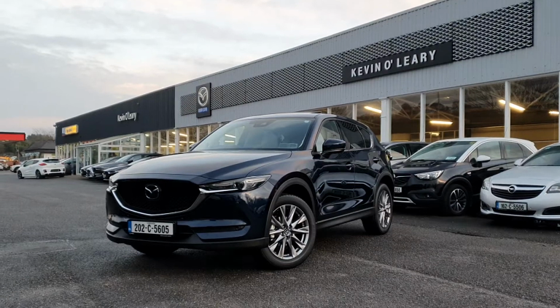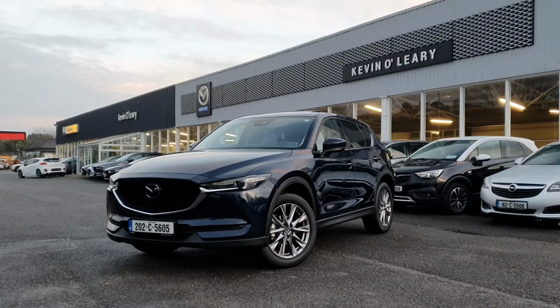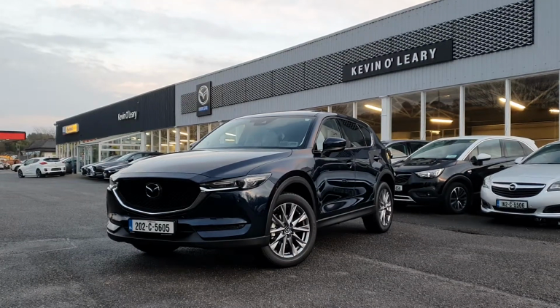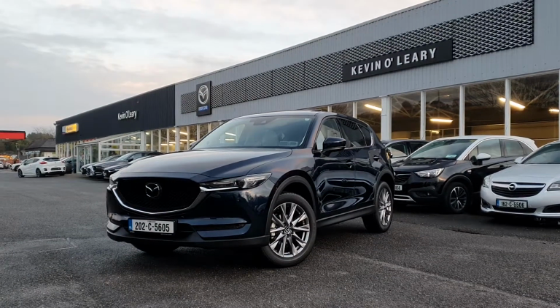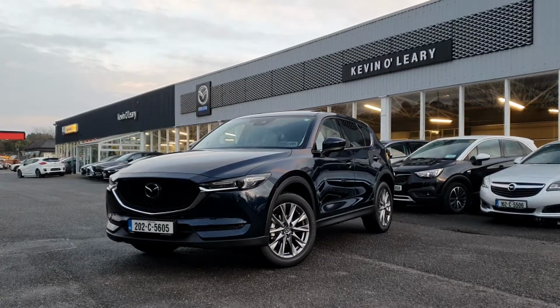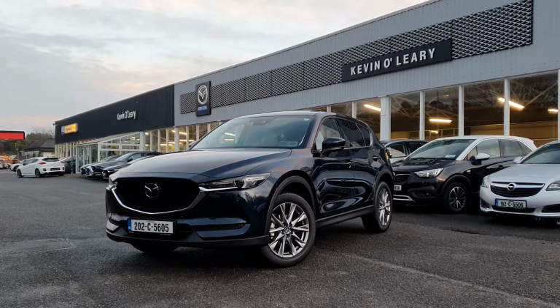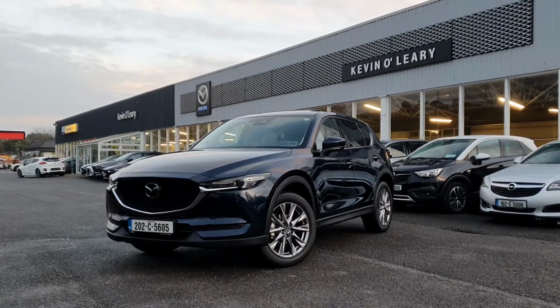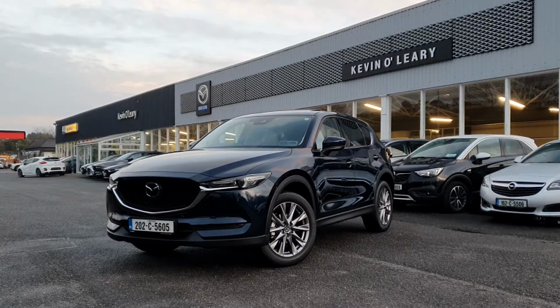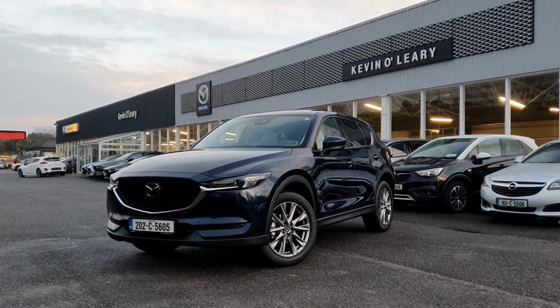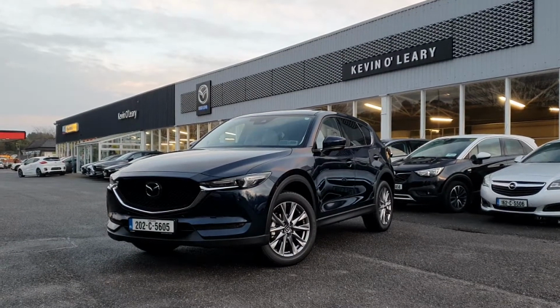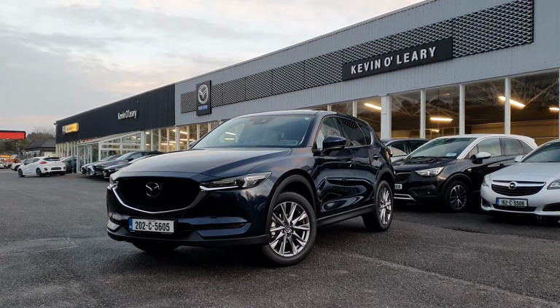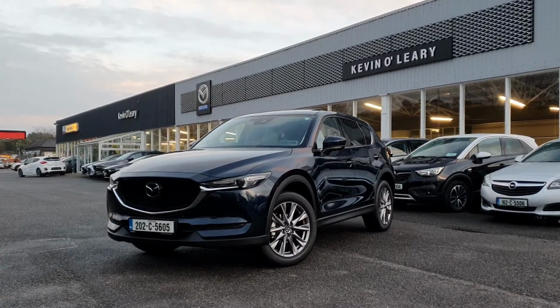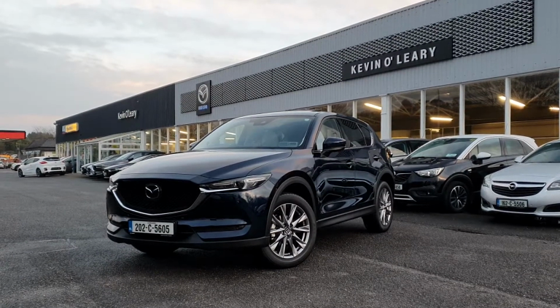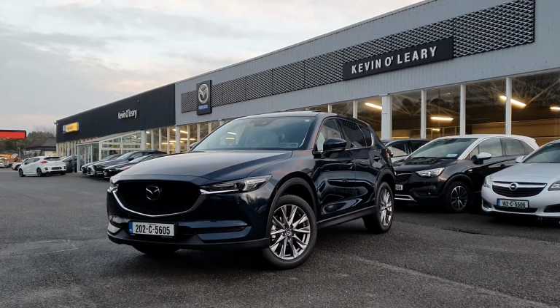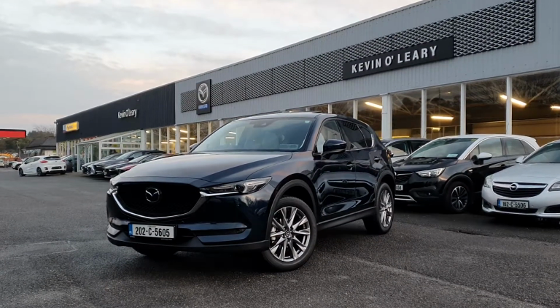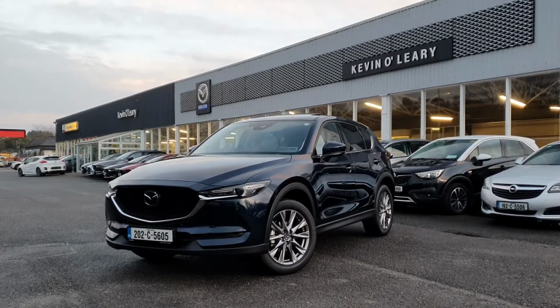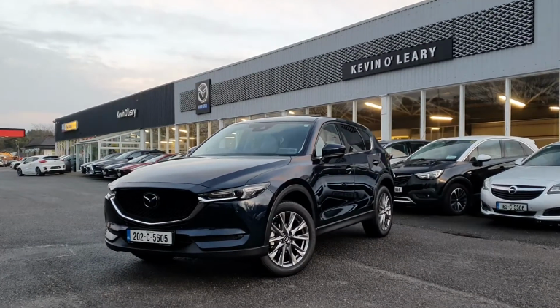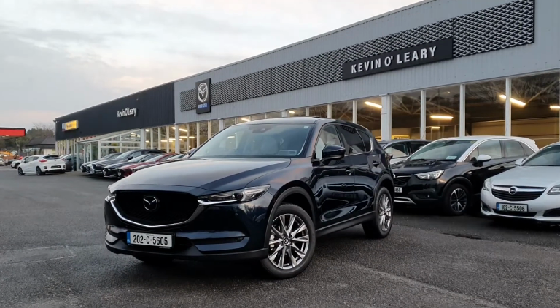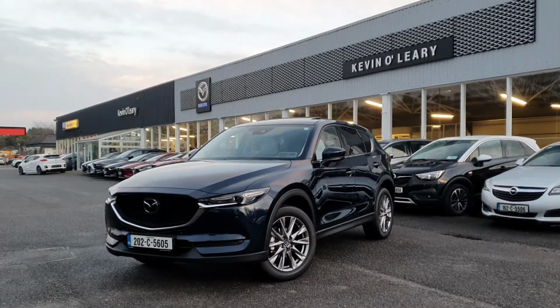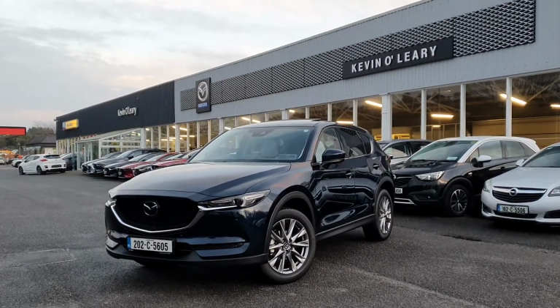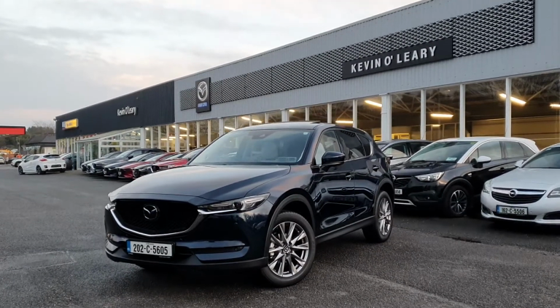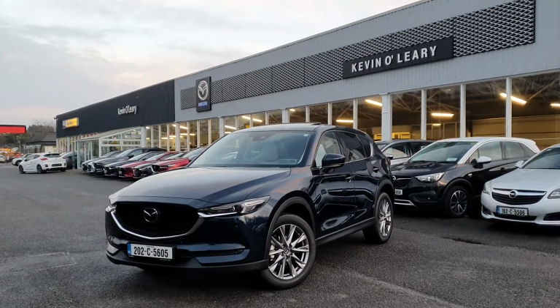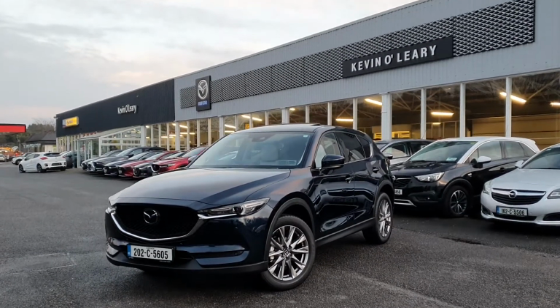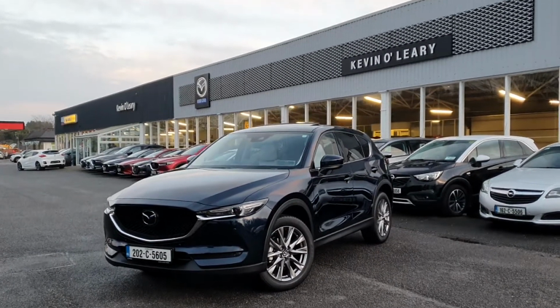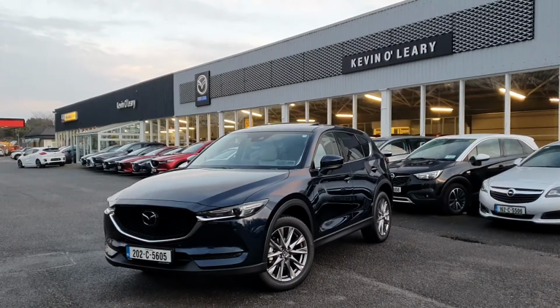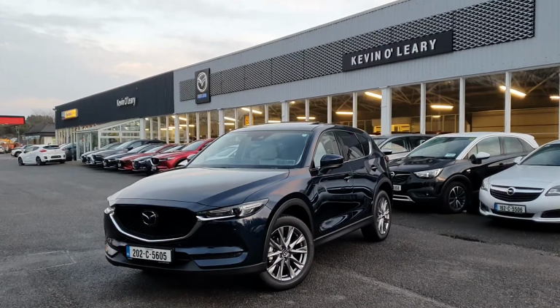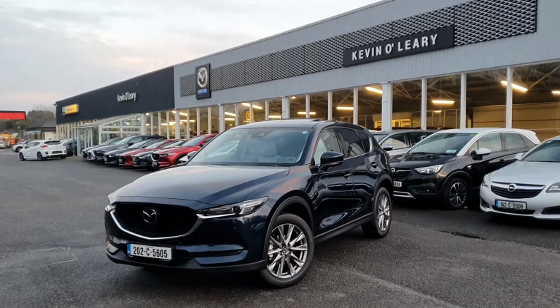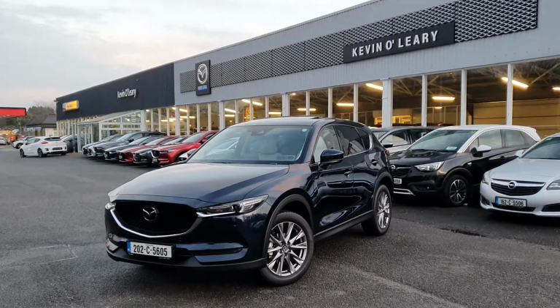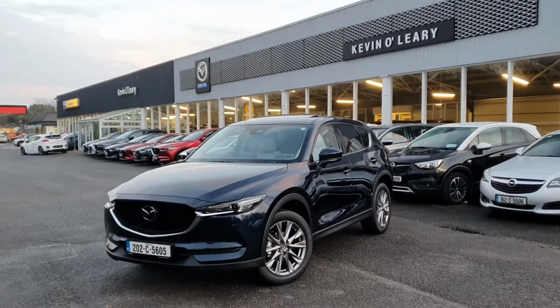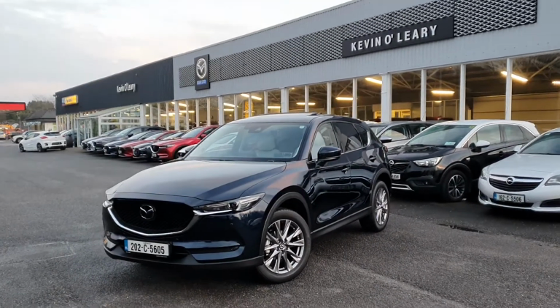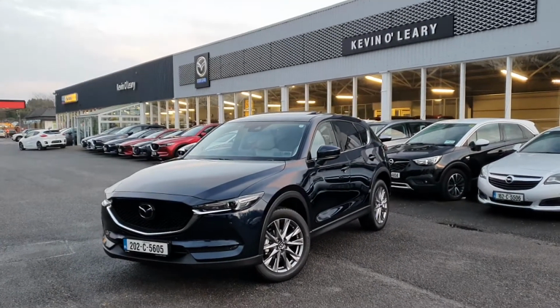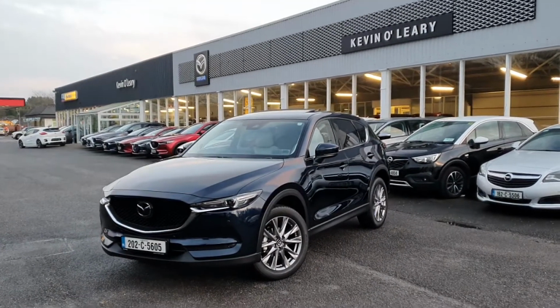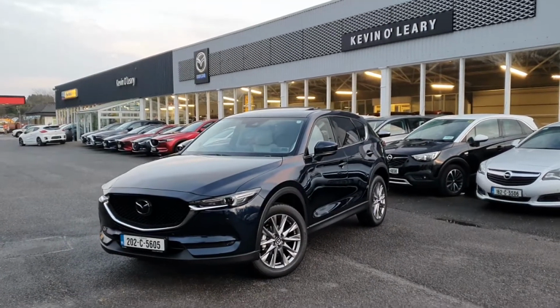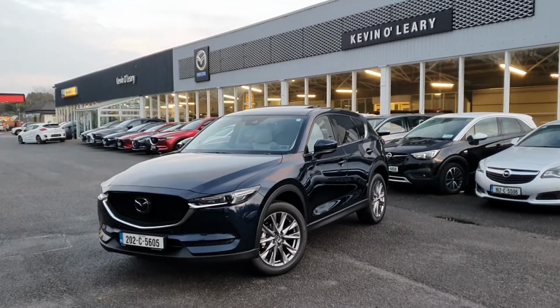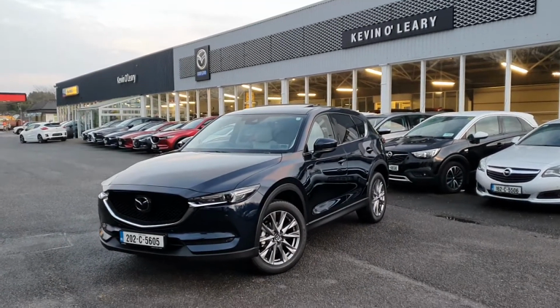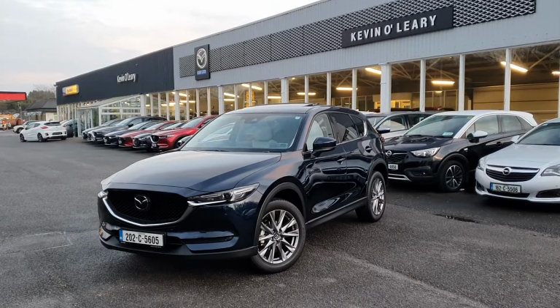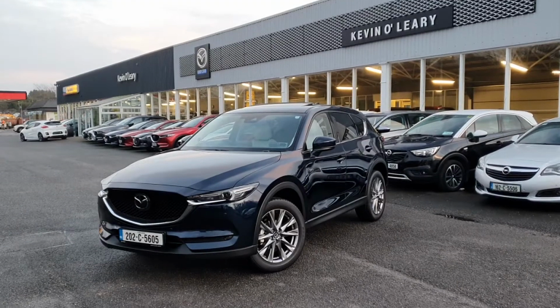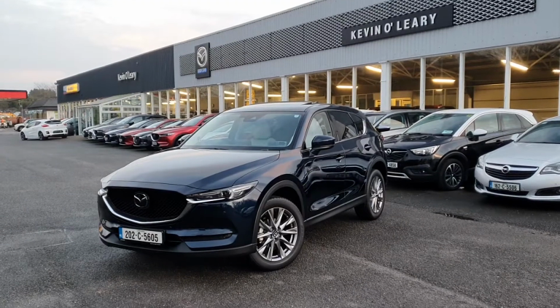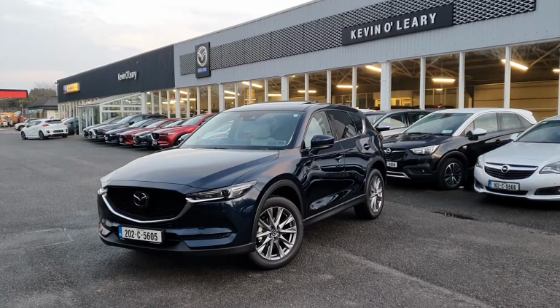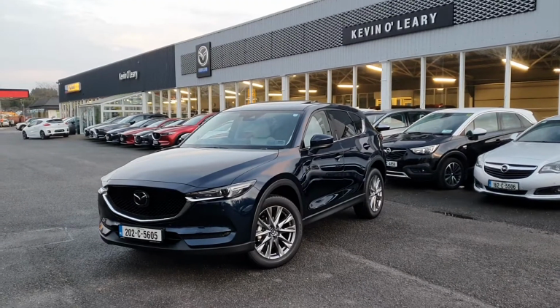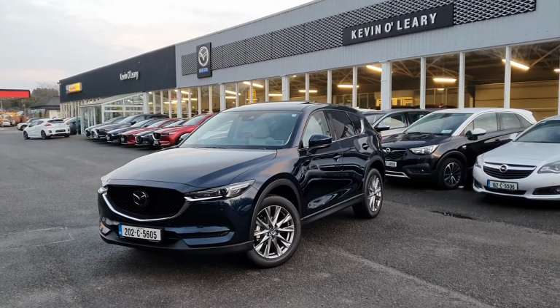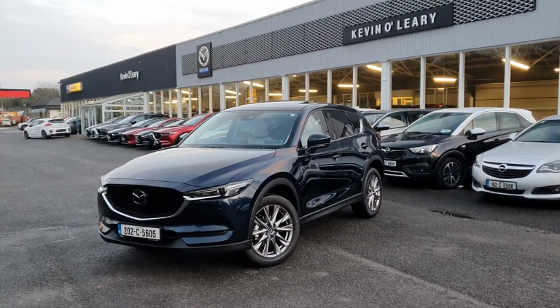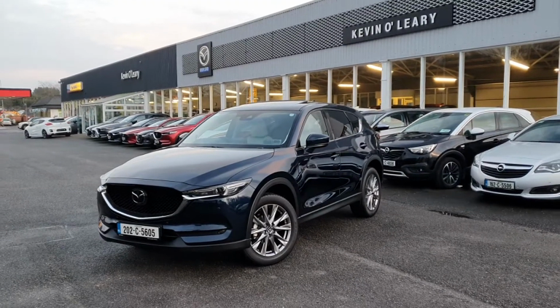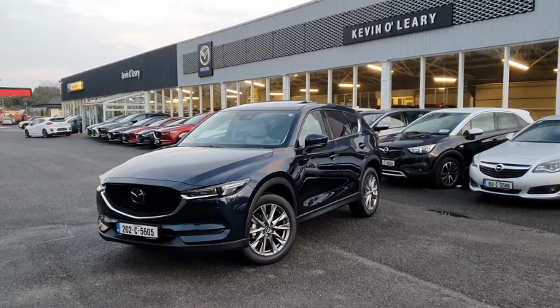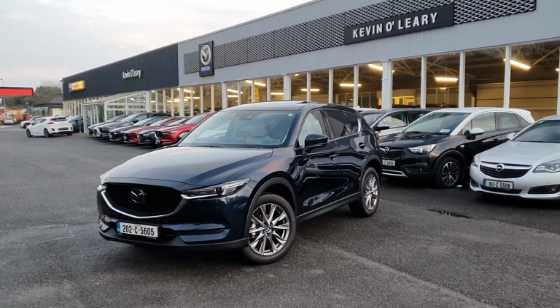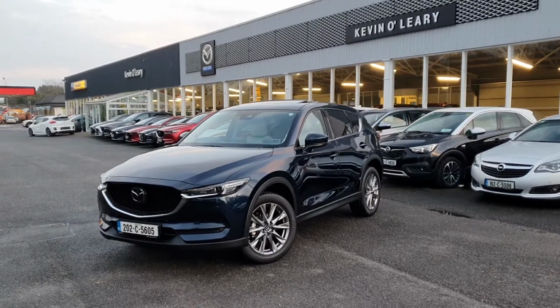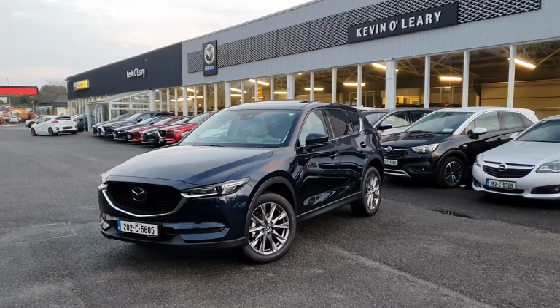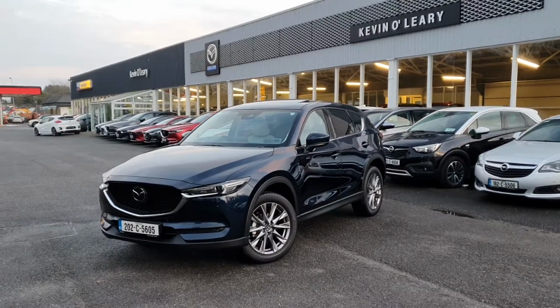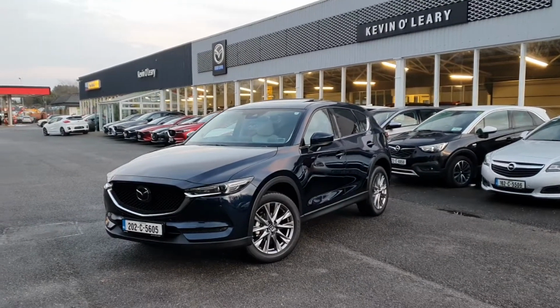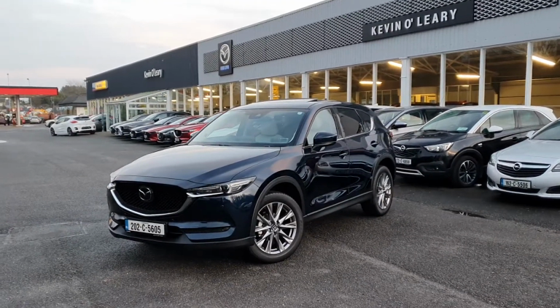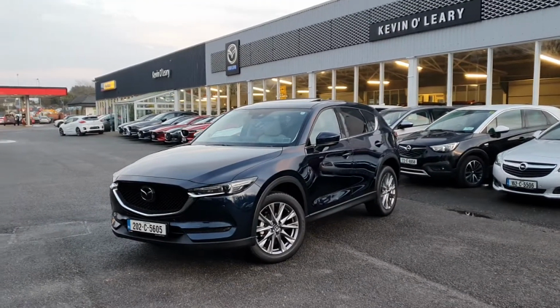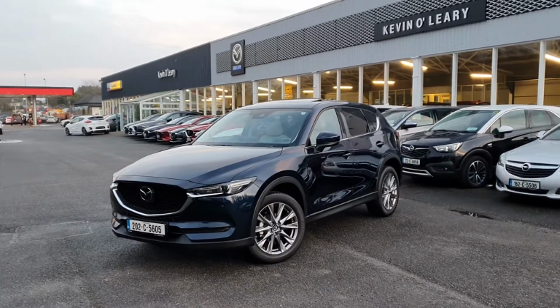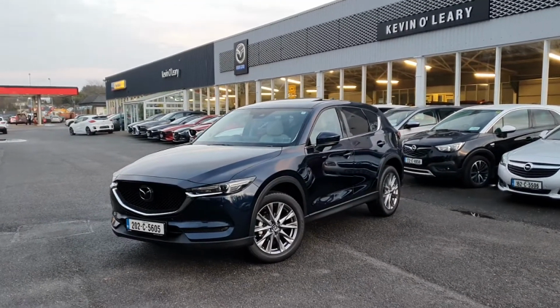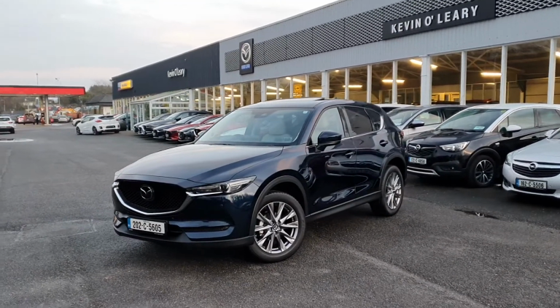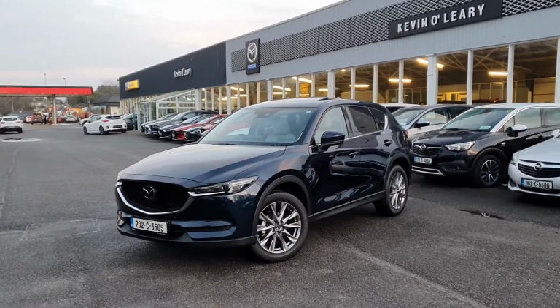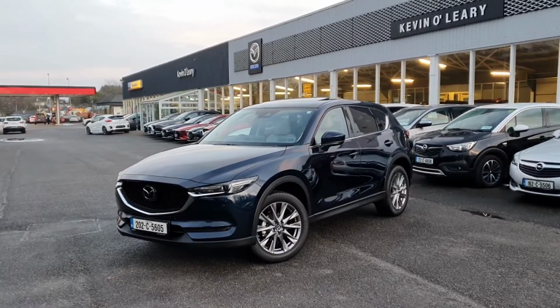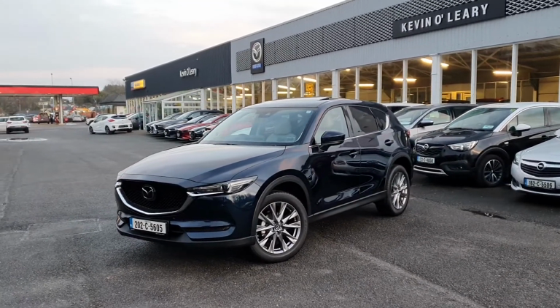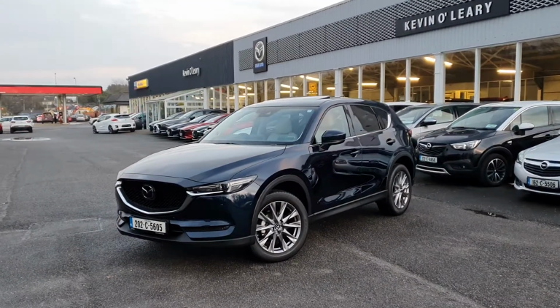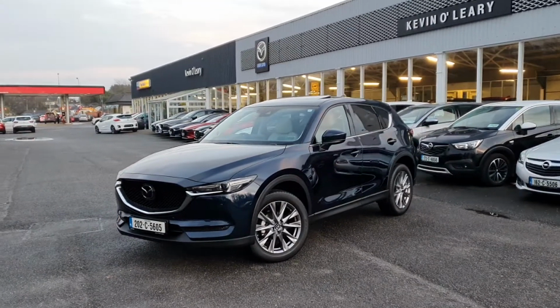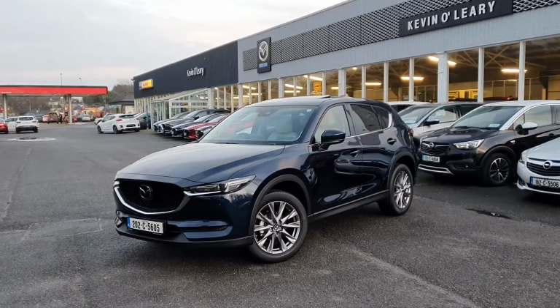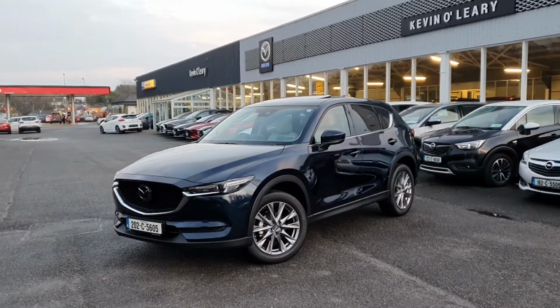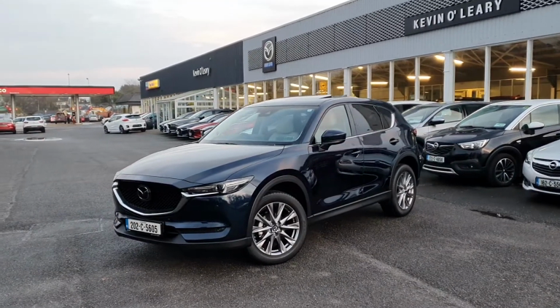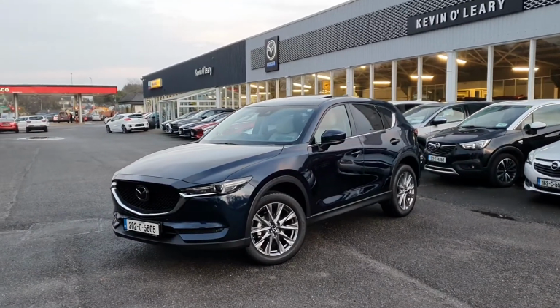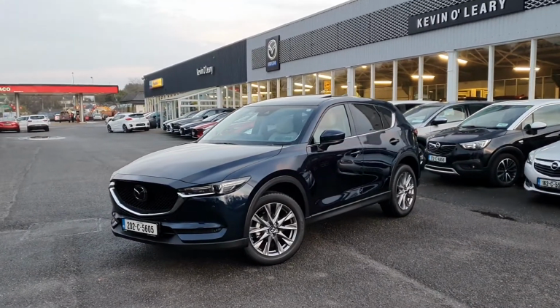Here we have our 2020 Mazda CX-5 GT Sport. It's a two-litre petrol automatic in the lovely deep crystal blue.